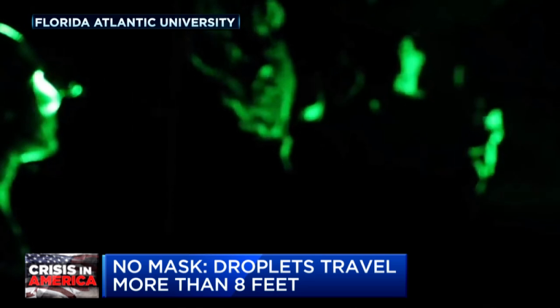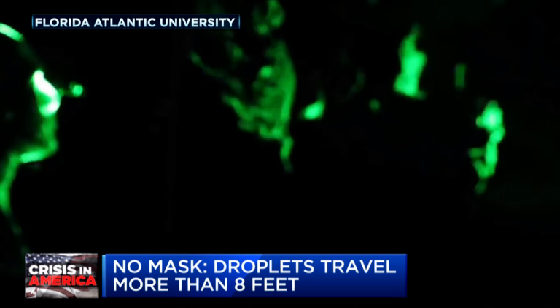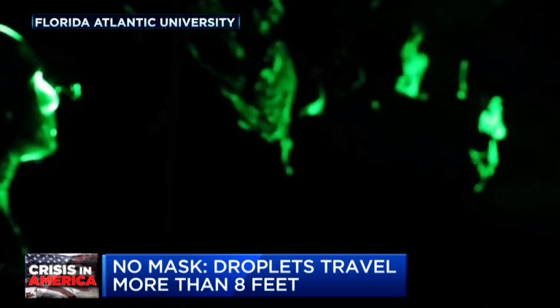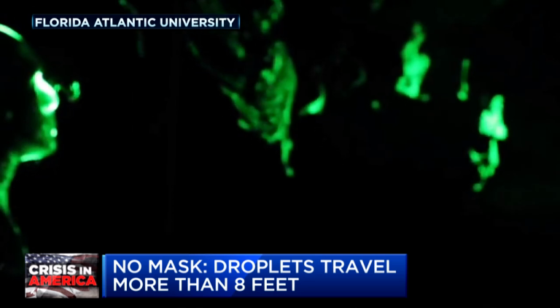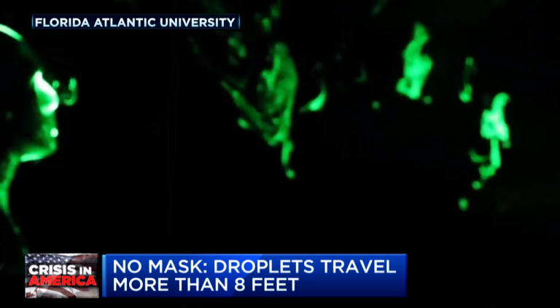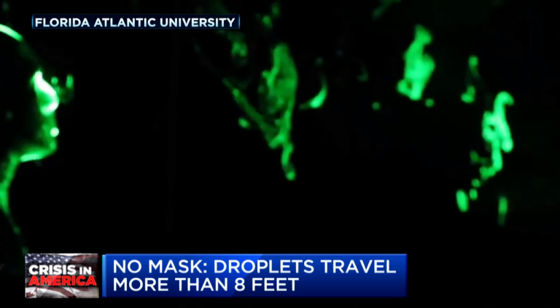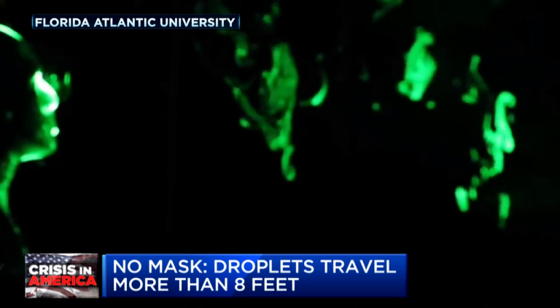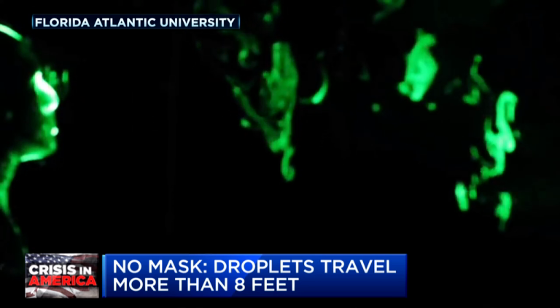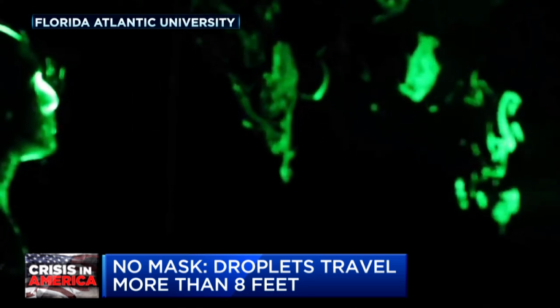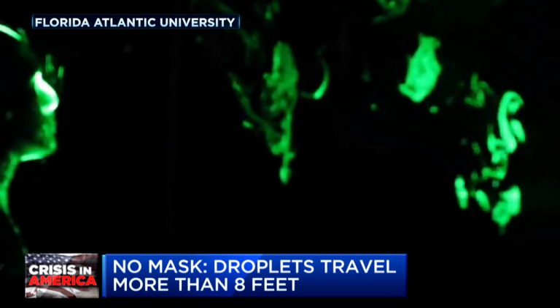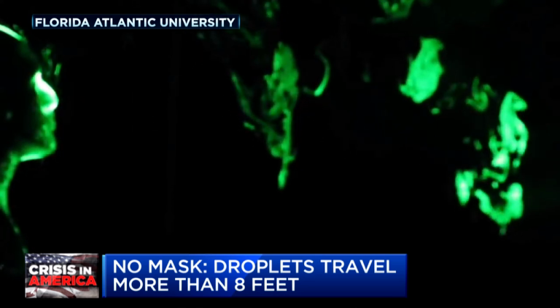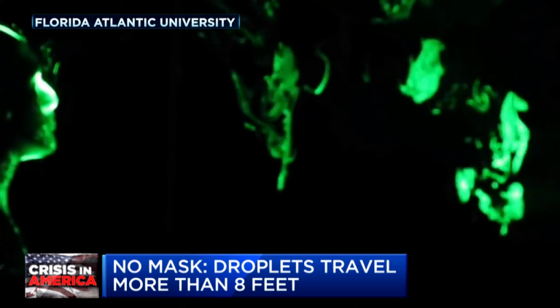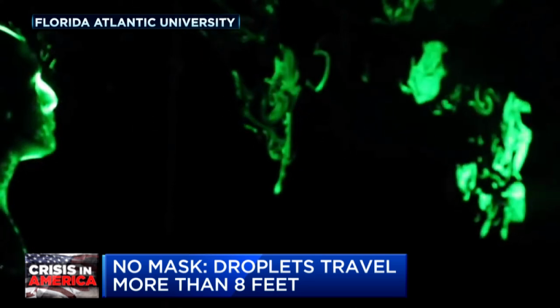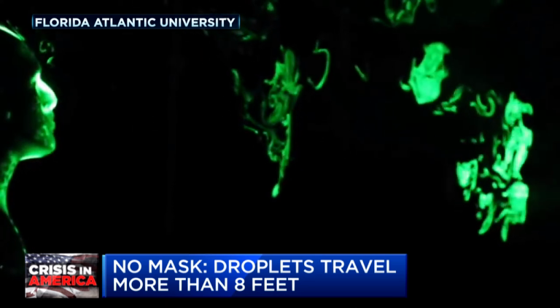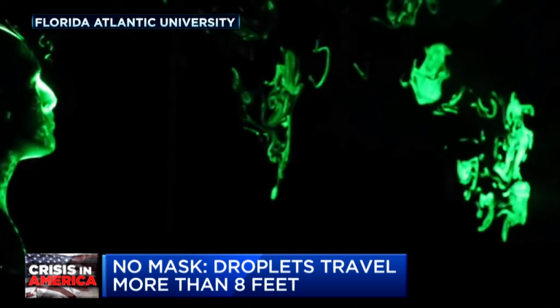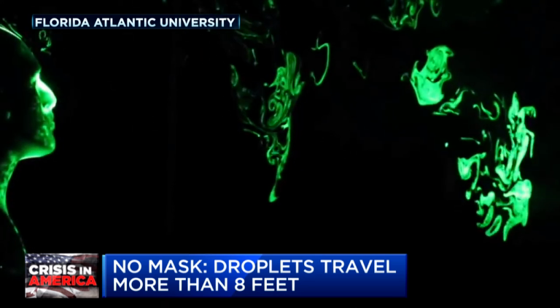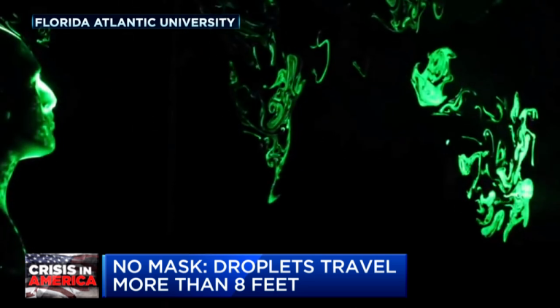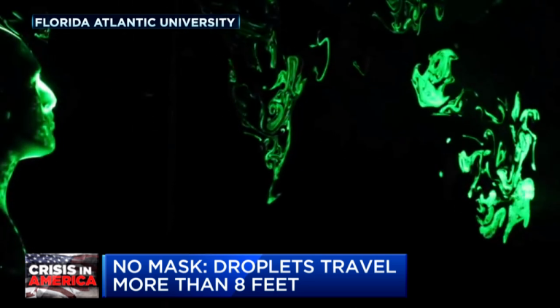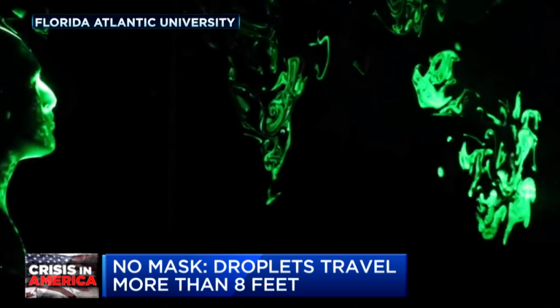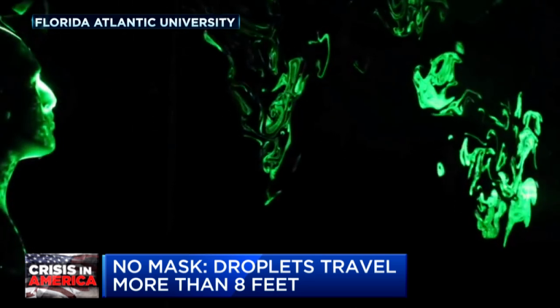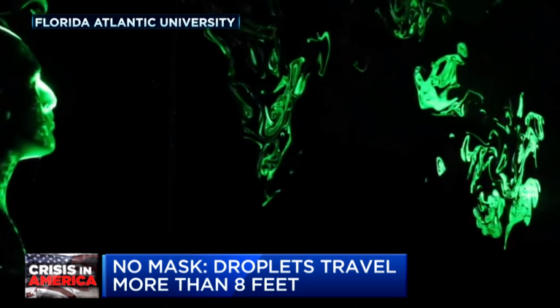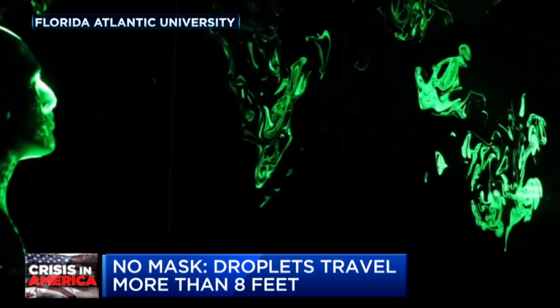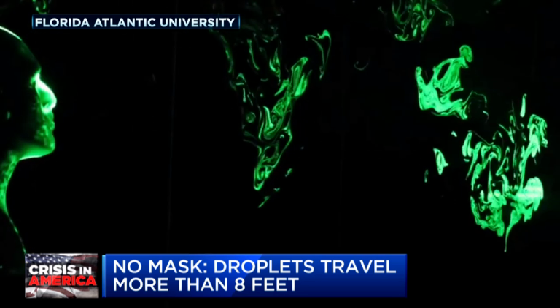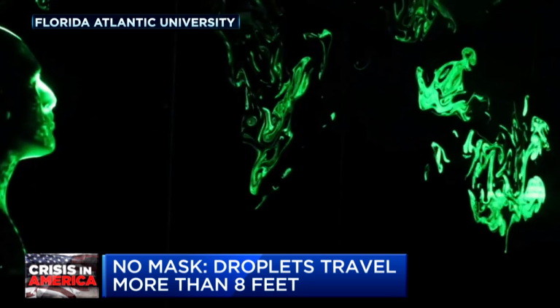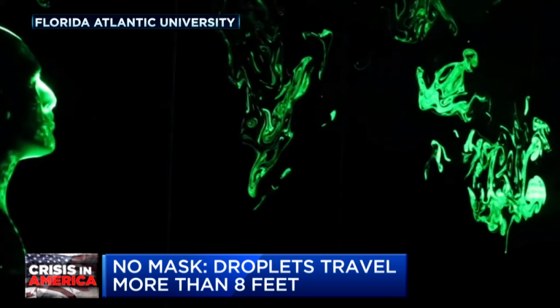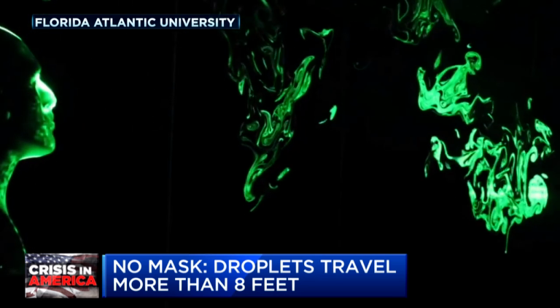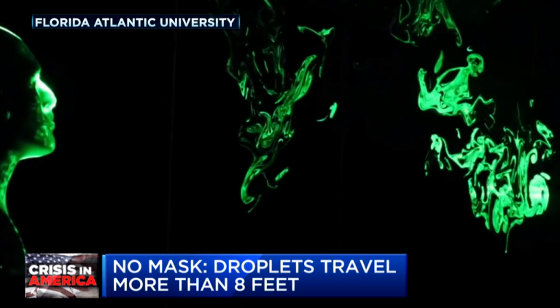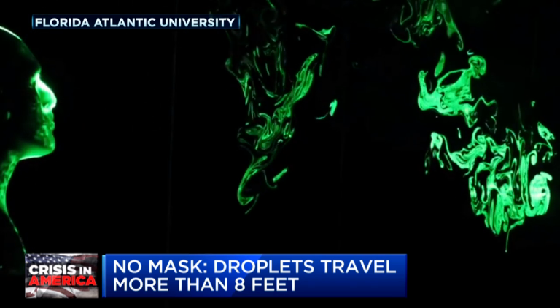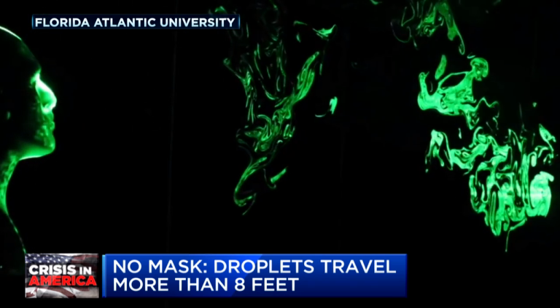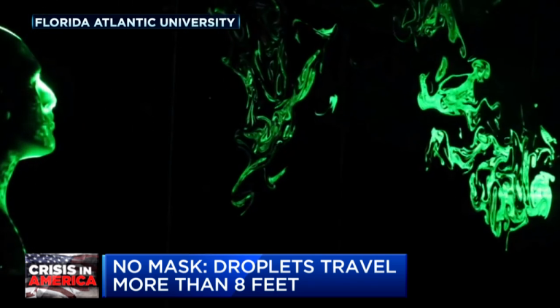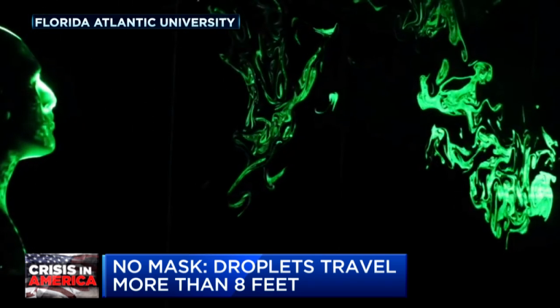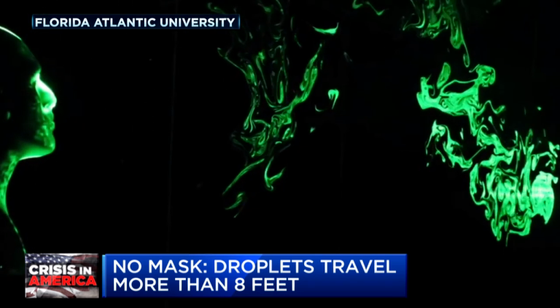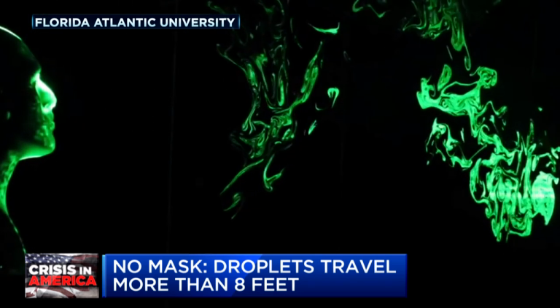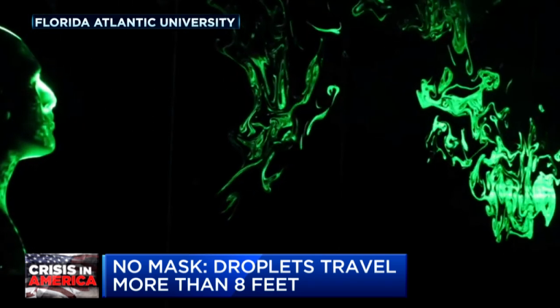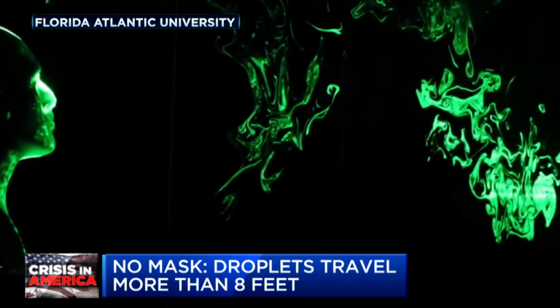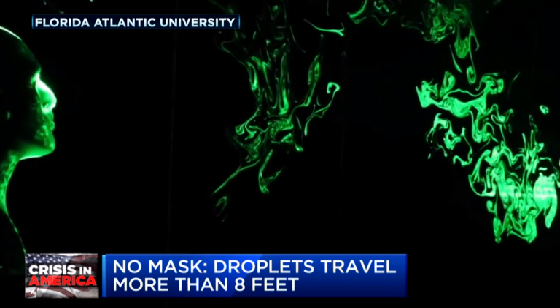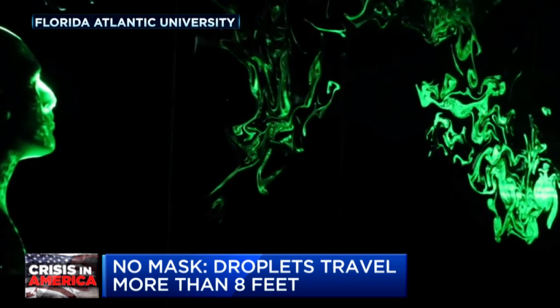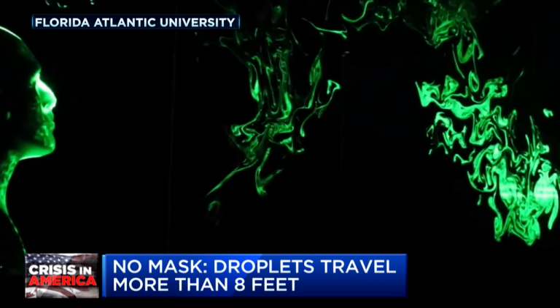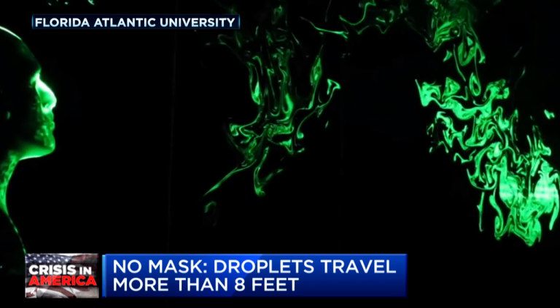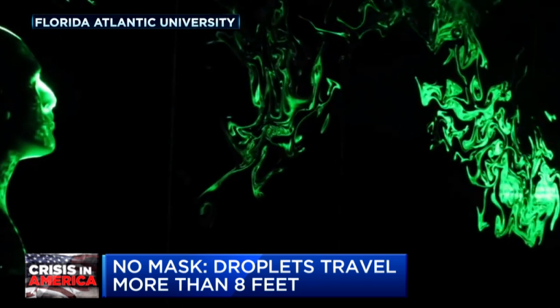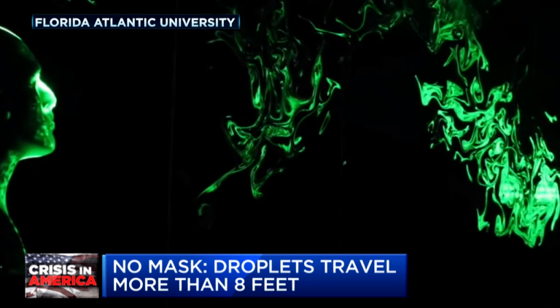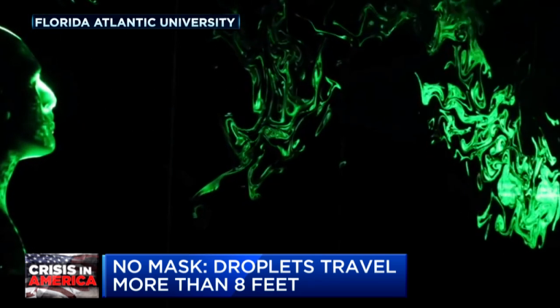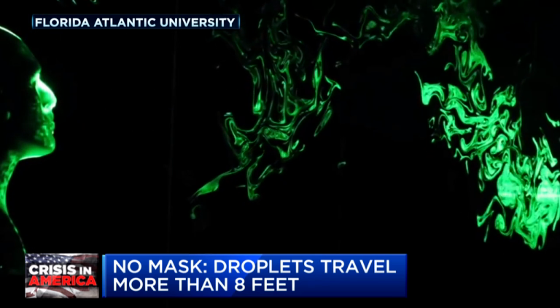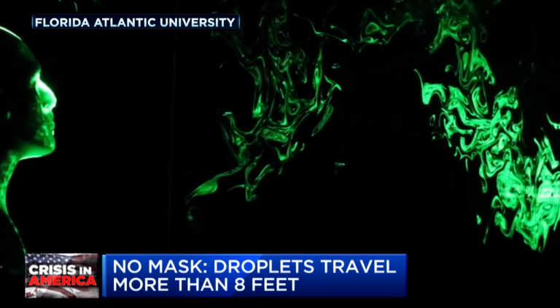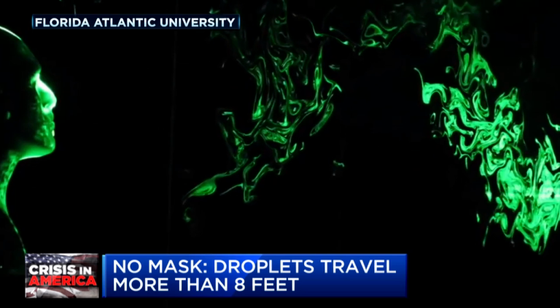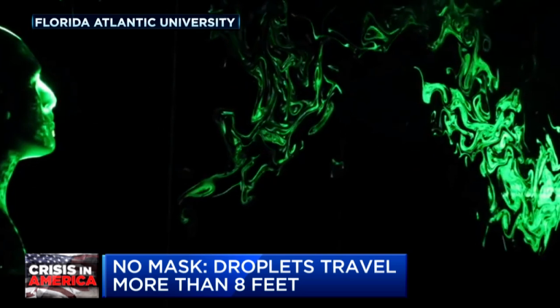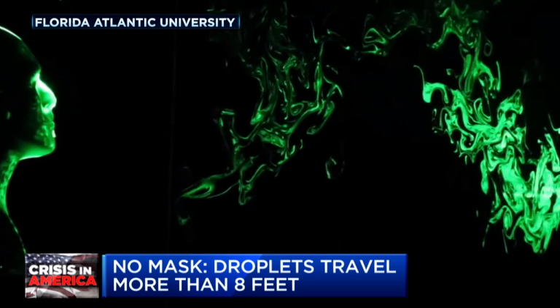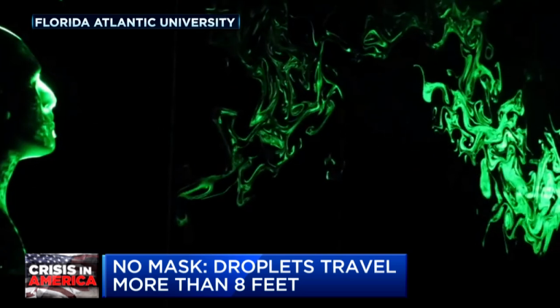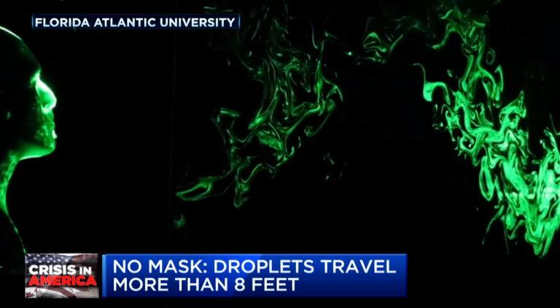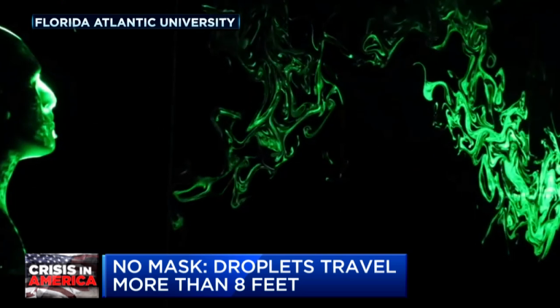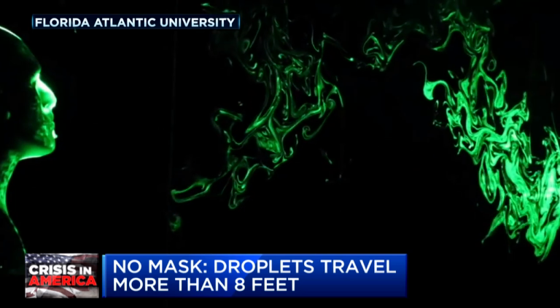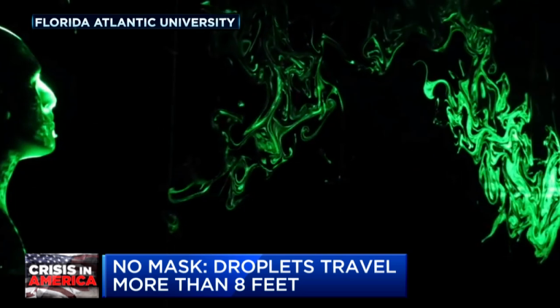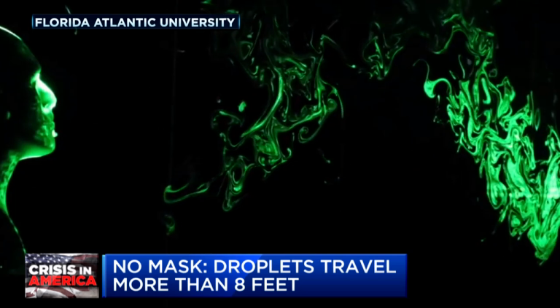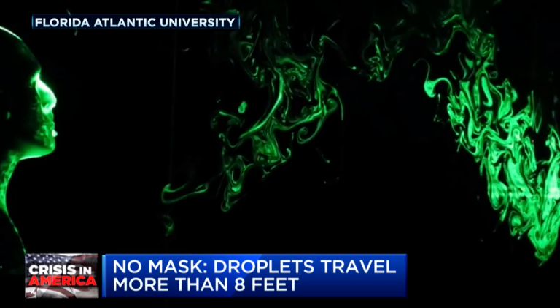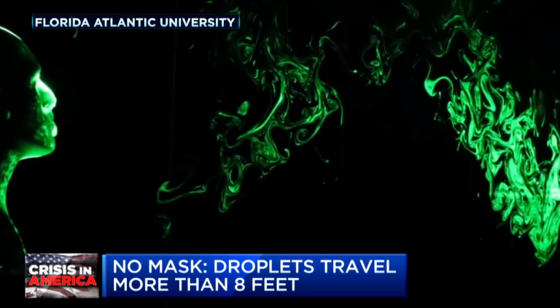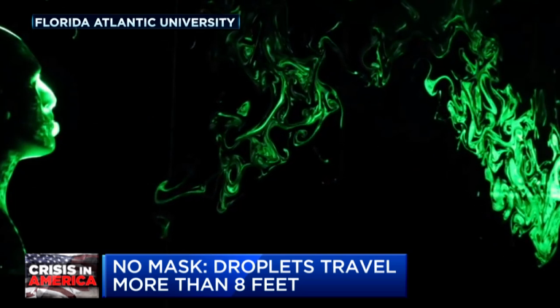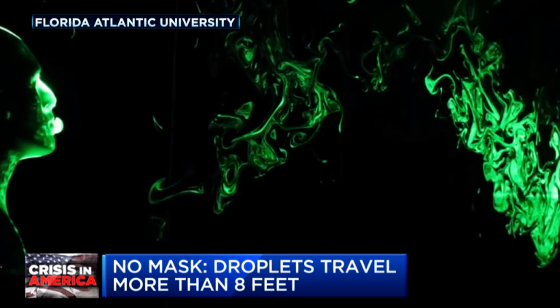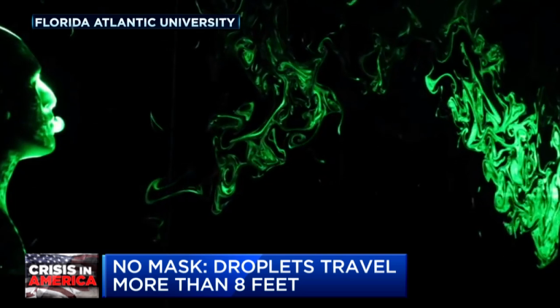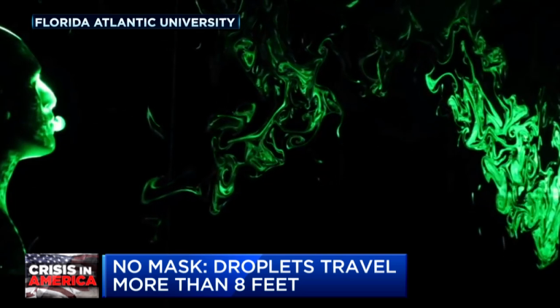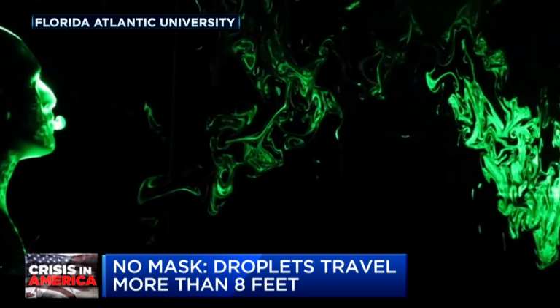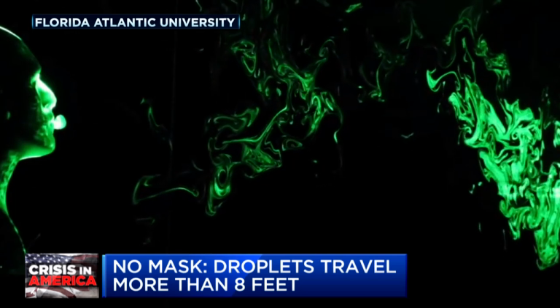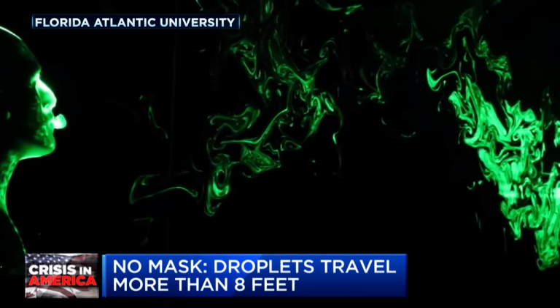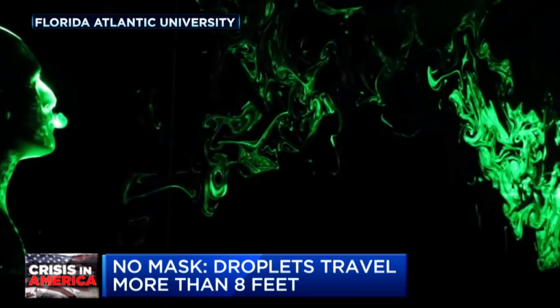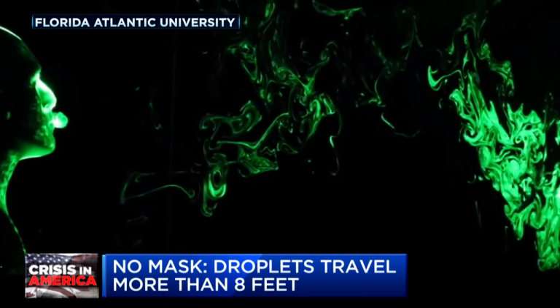Droplets travel more than eight feet, and in under a minute, they moved out to 12 feet from the mannequin's mouth.